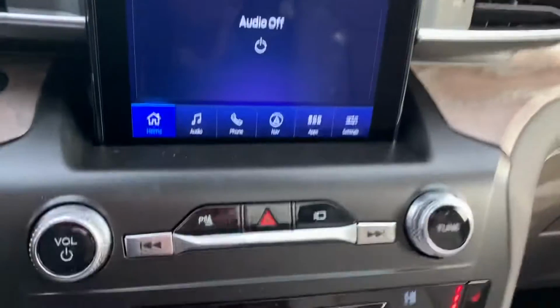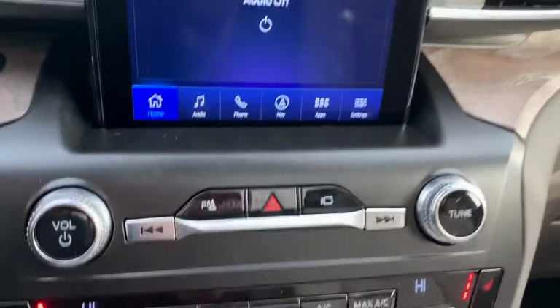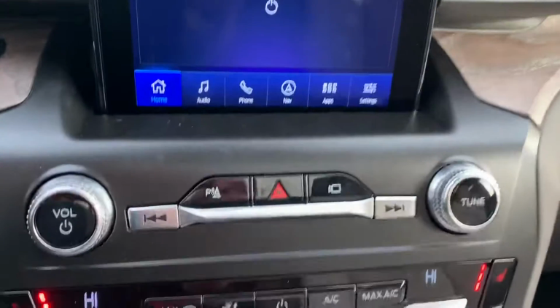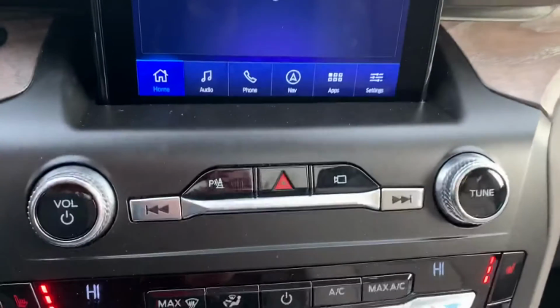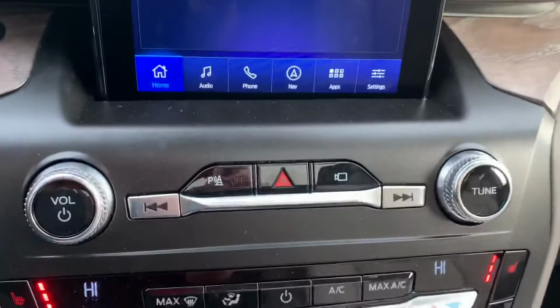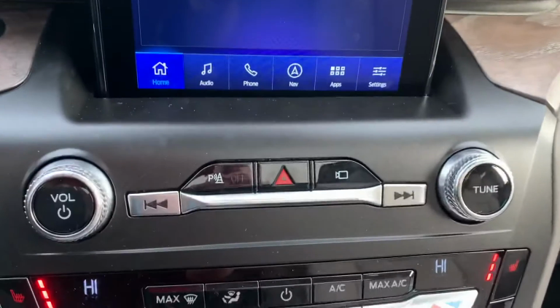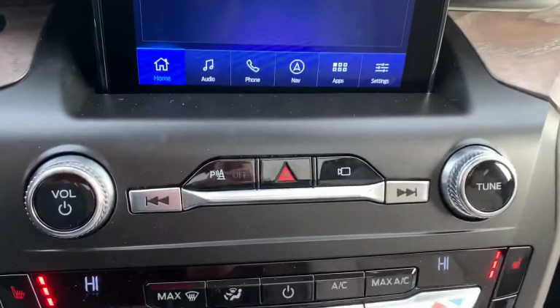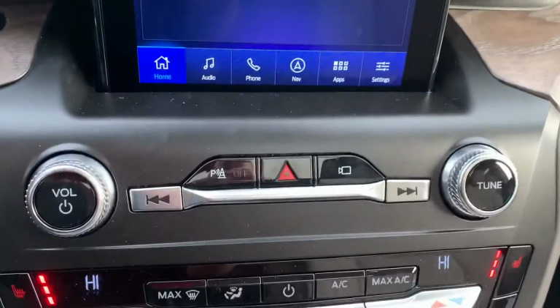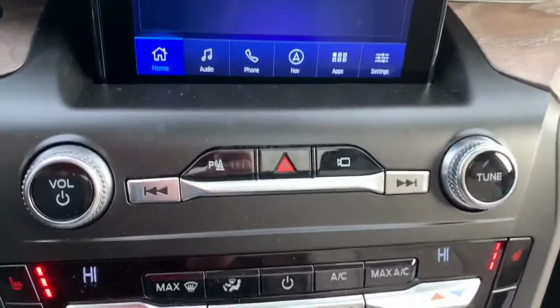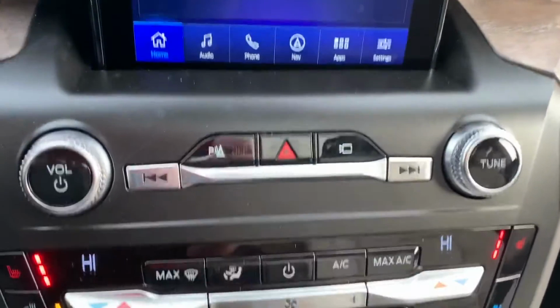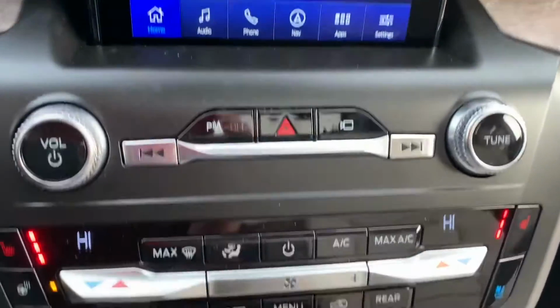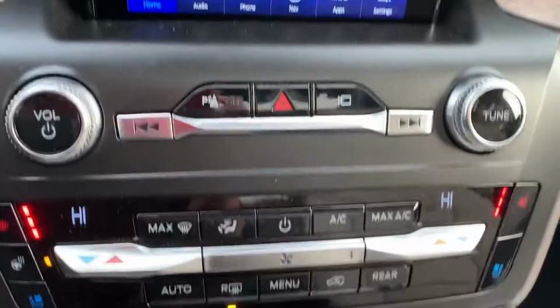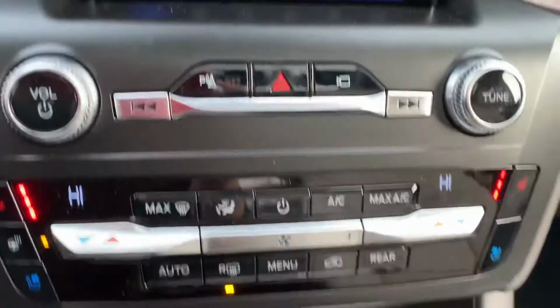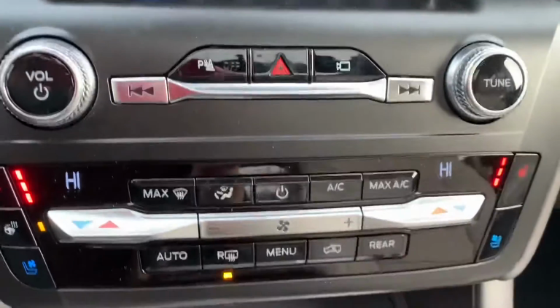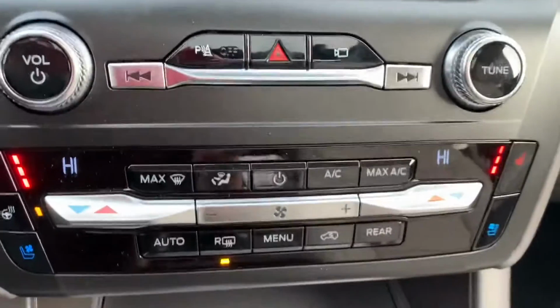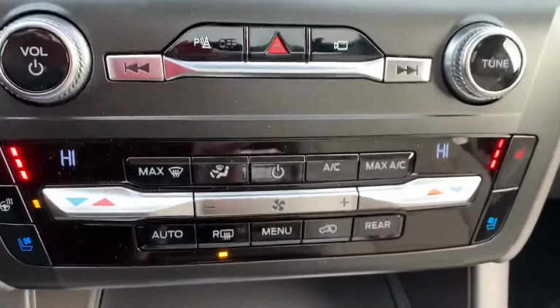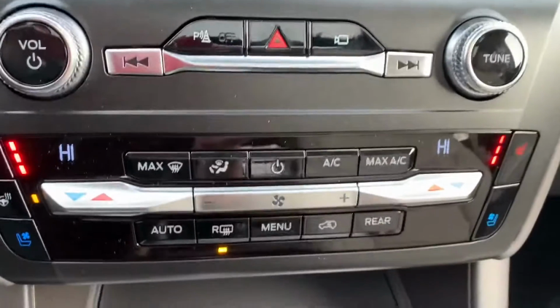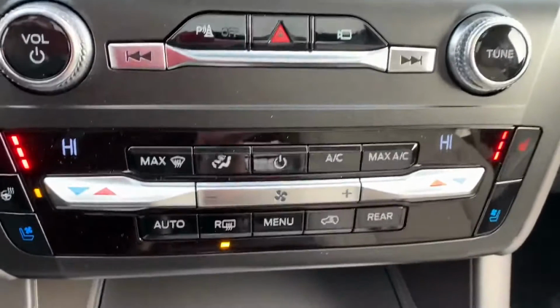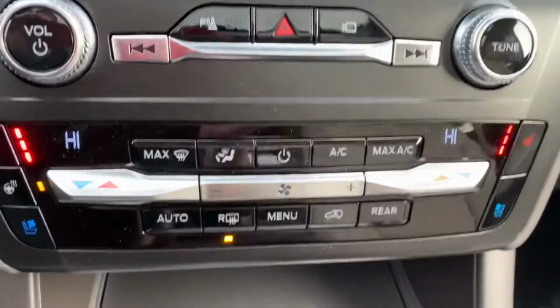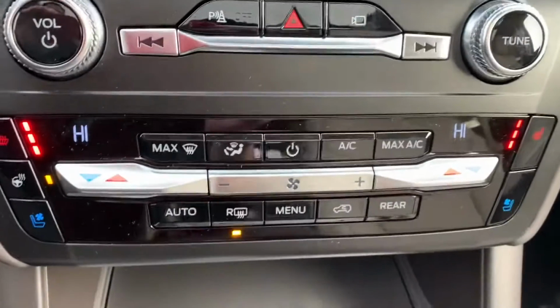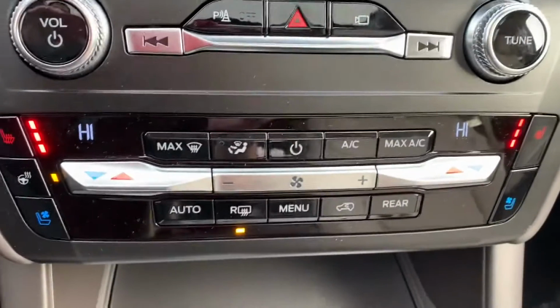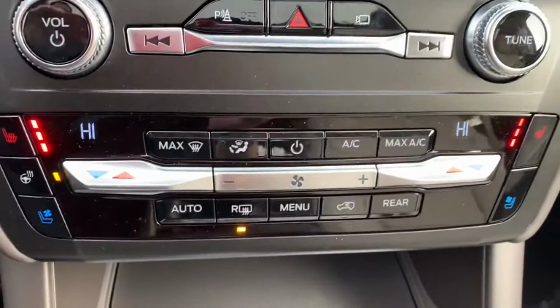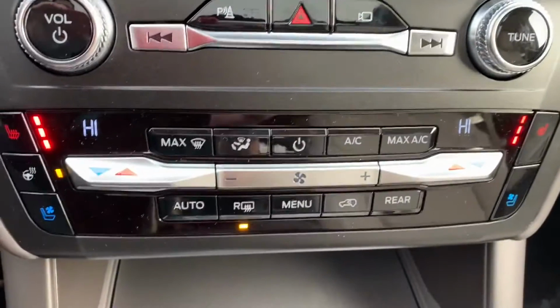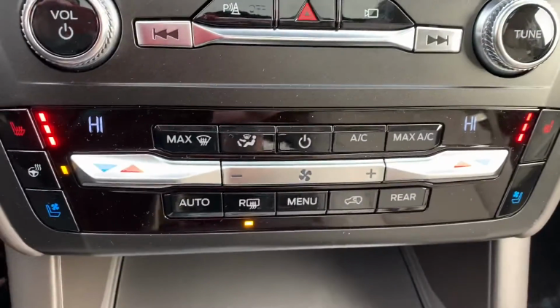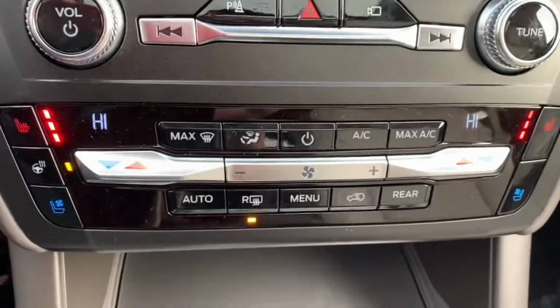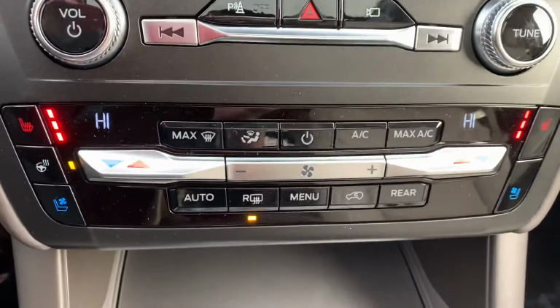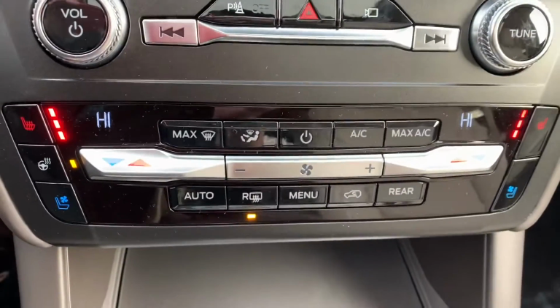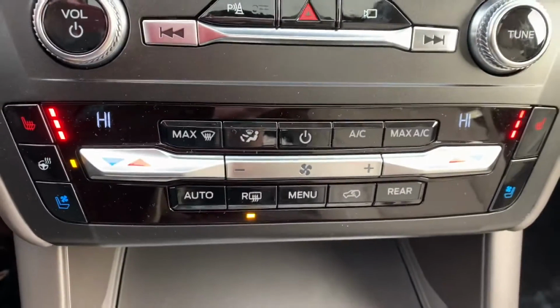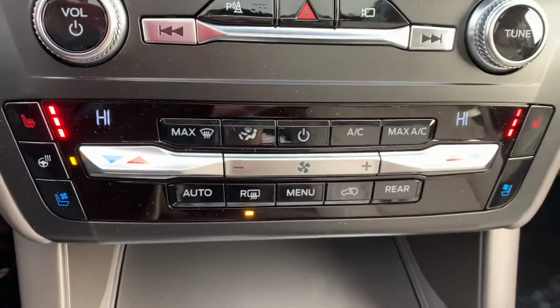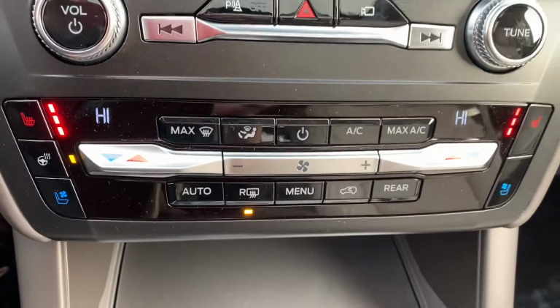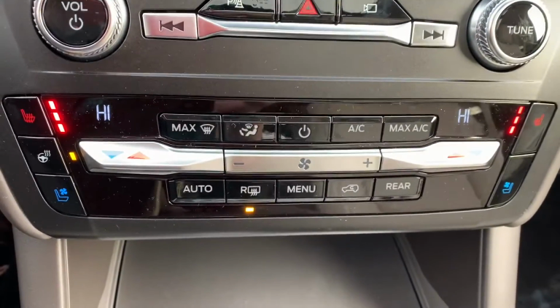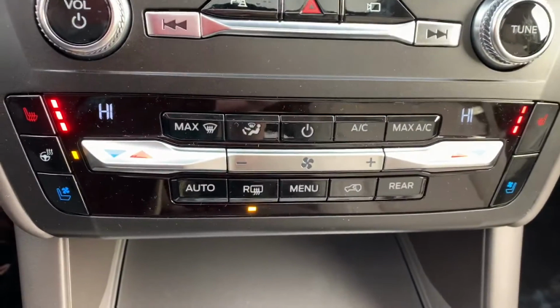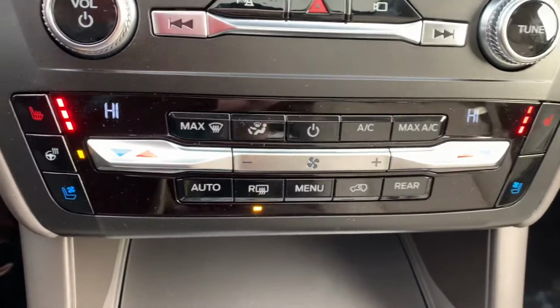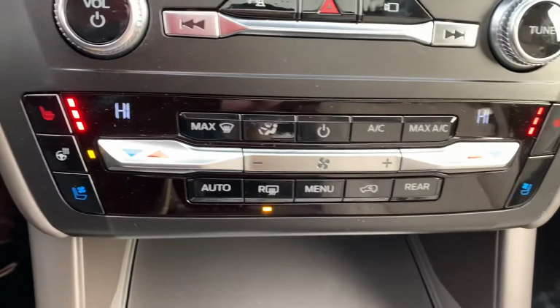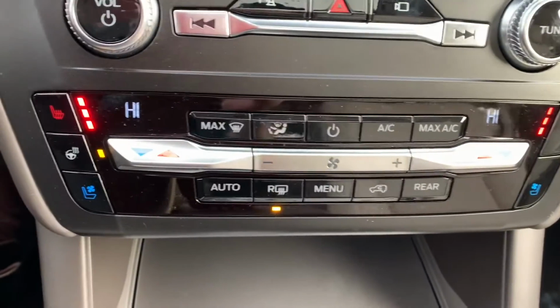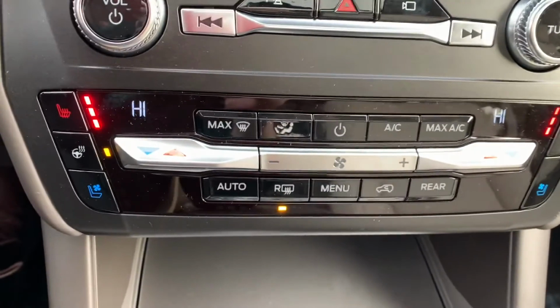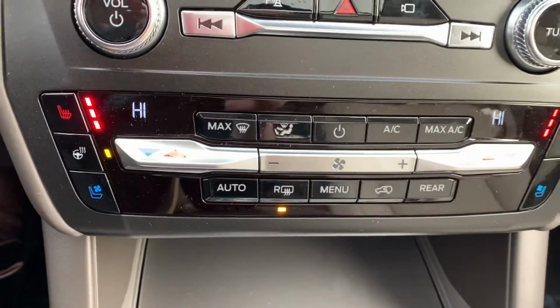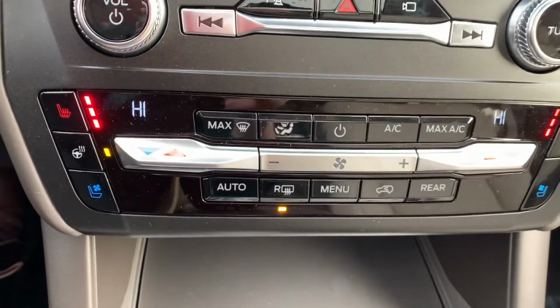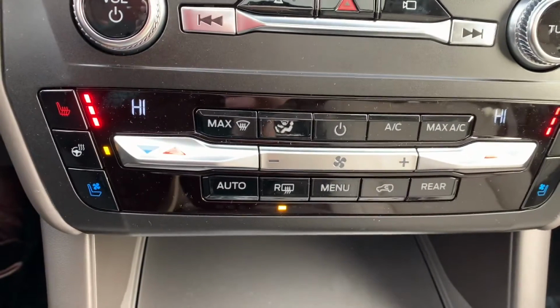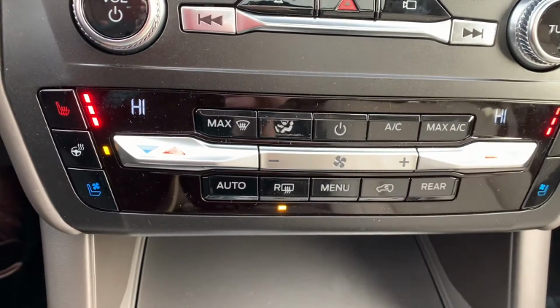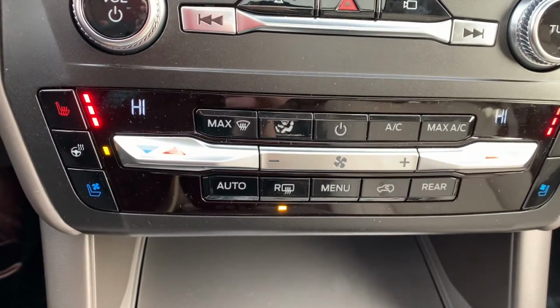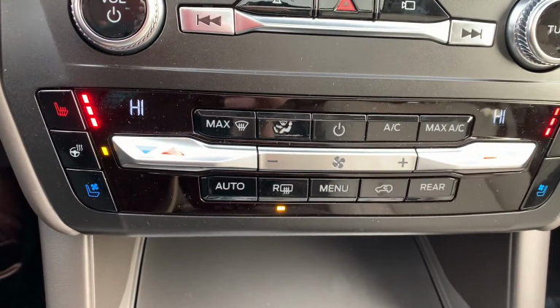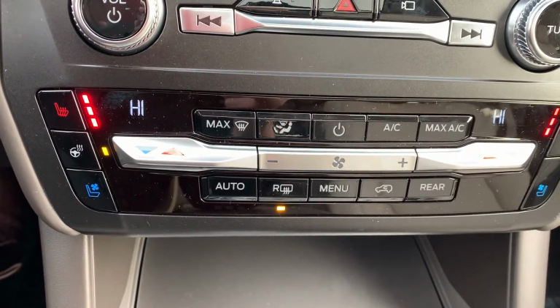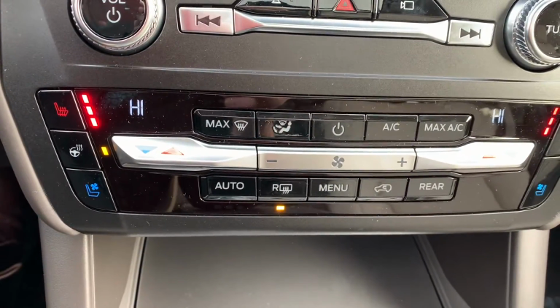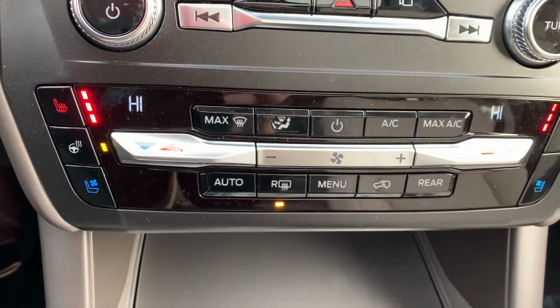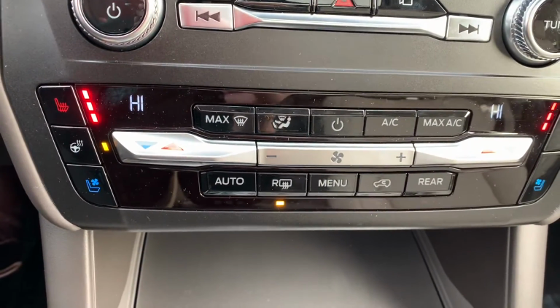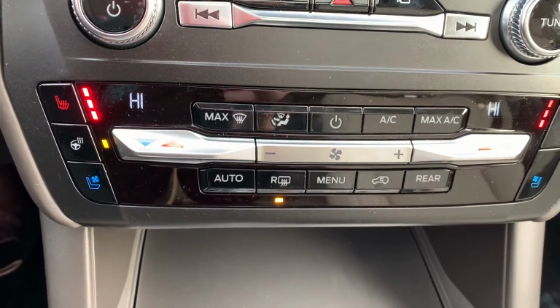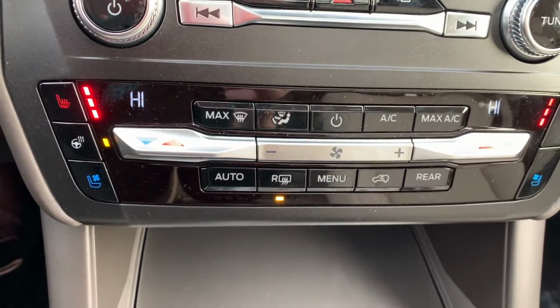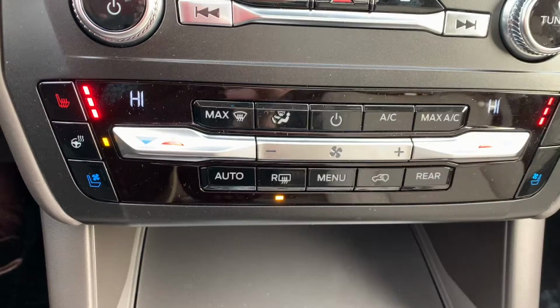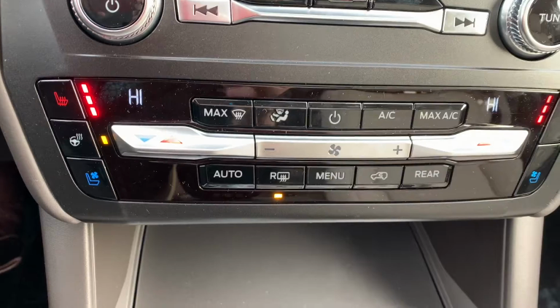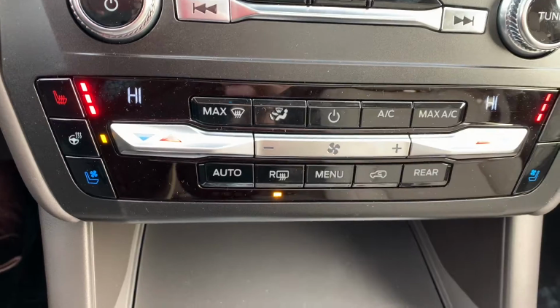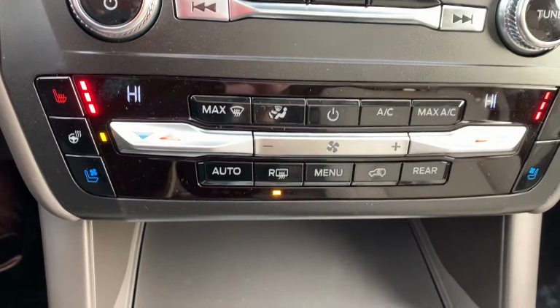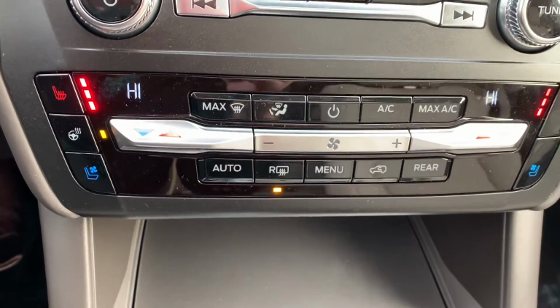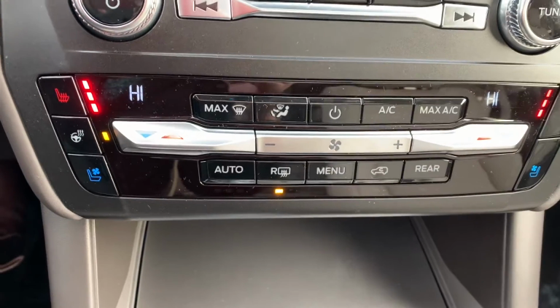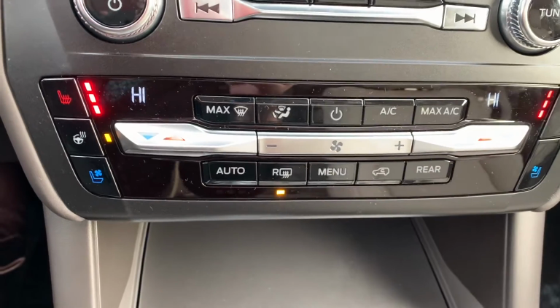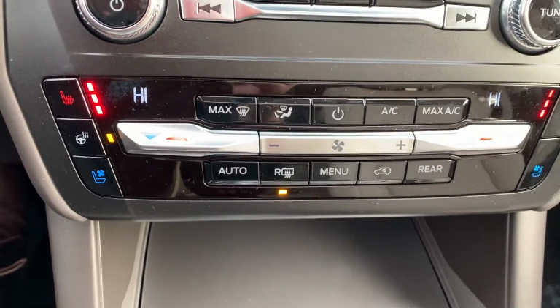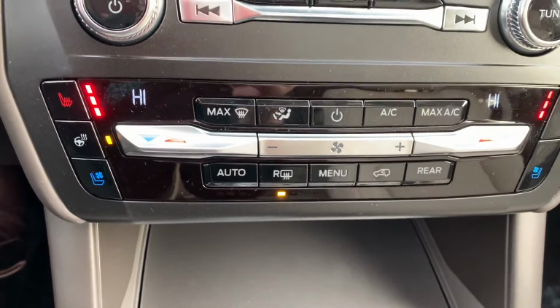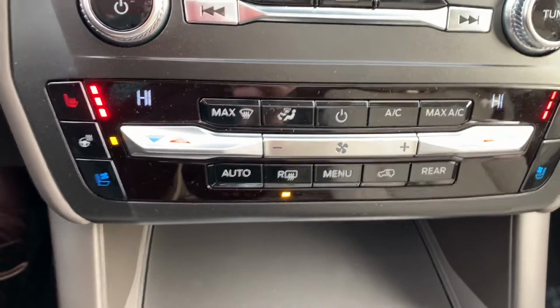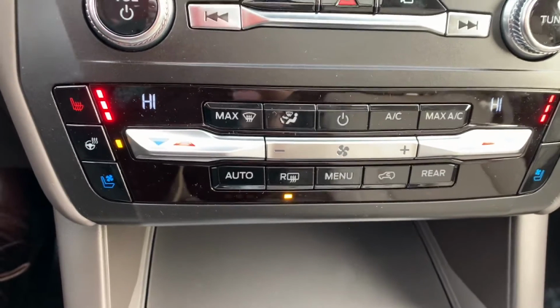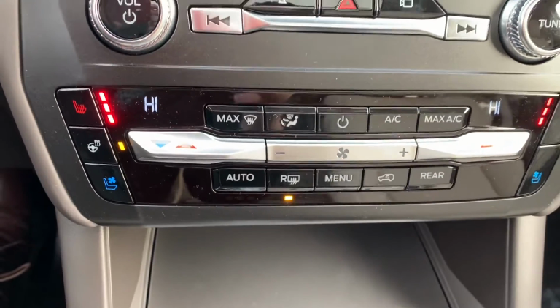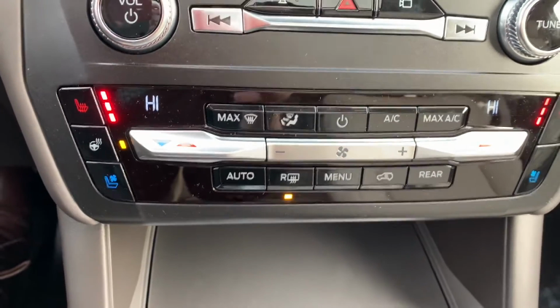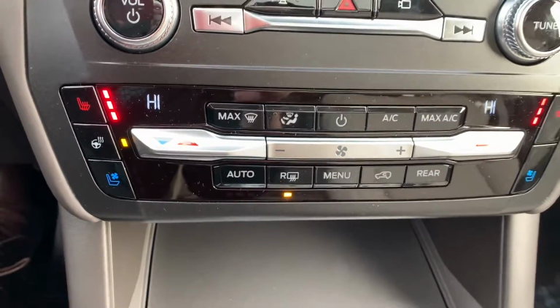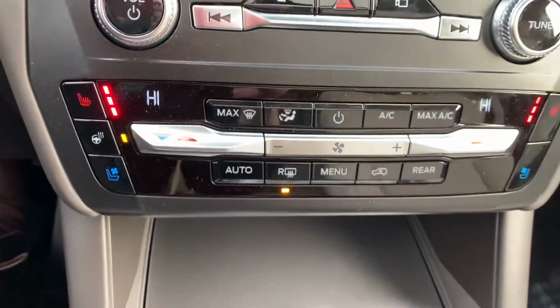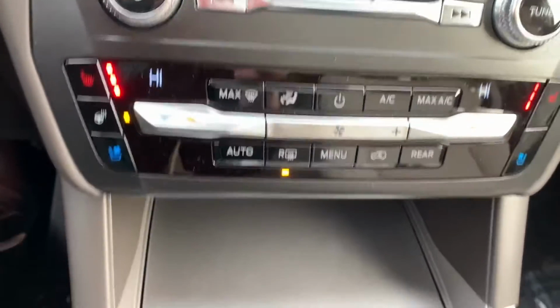You can see the back, media controls, and then your climate — heated steering wheel, ventilated seats, heated seats as well.